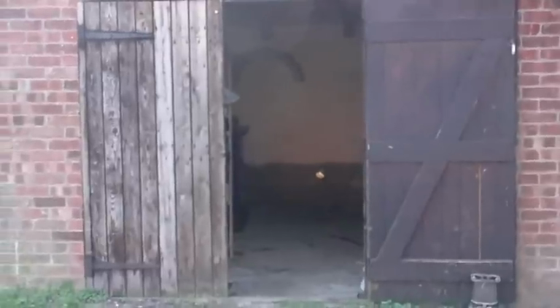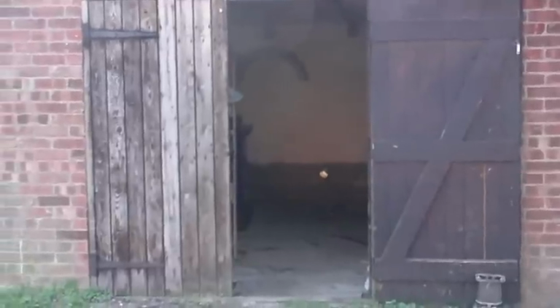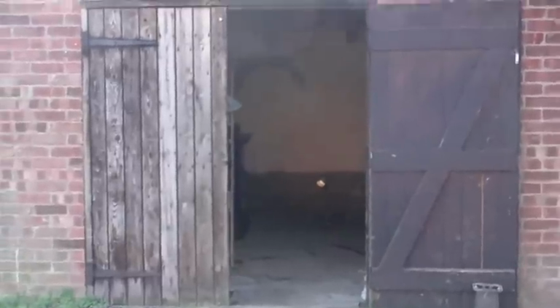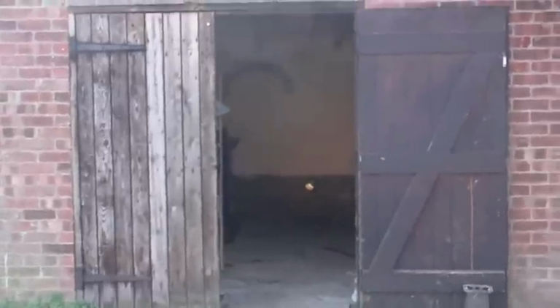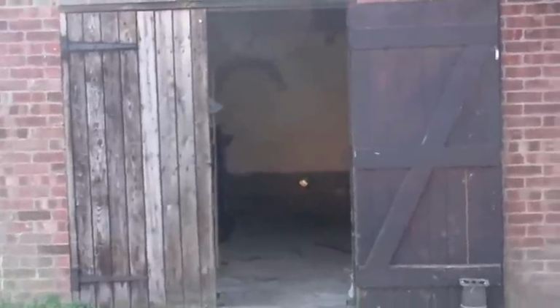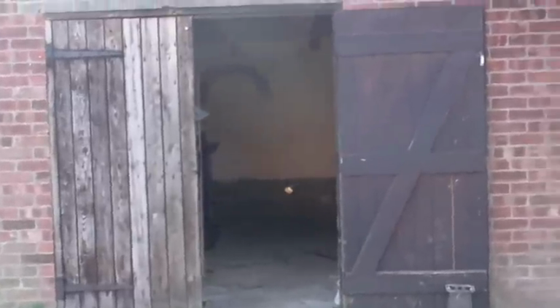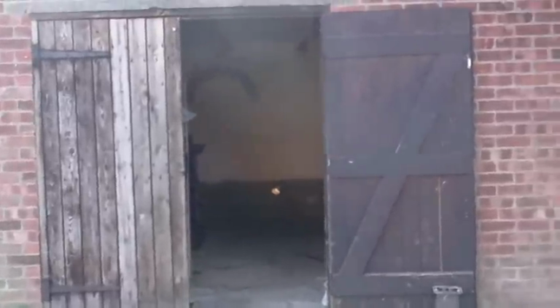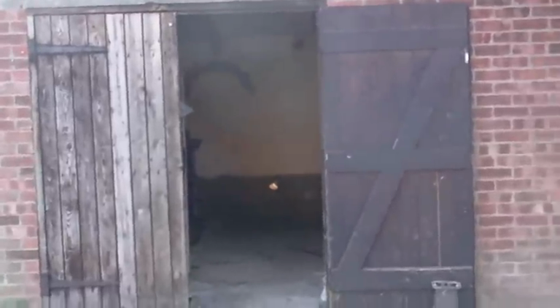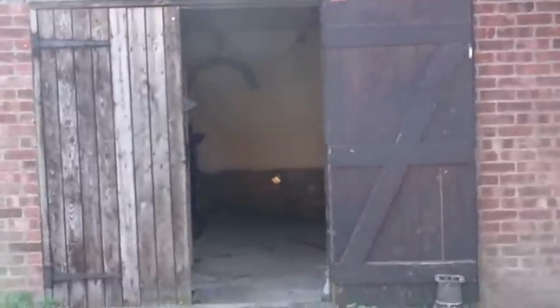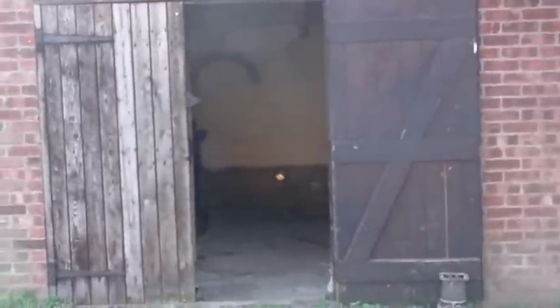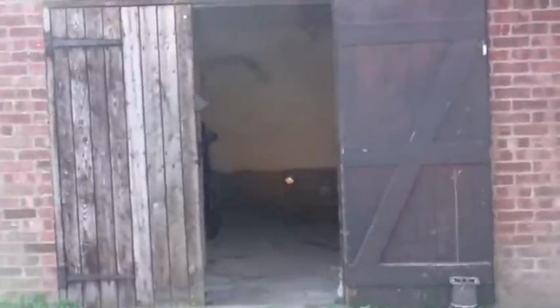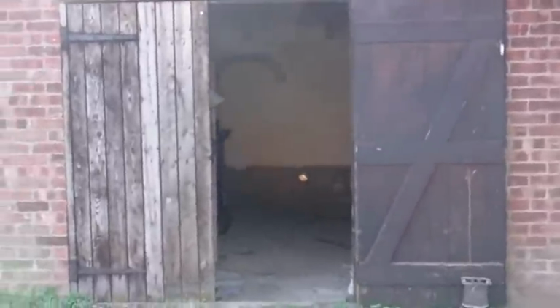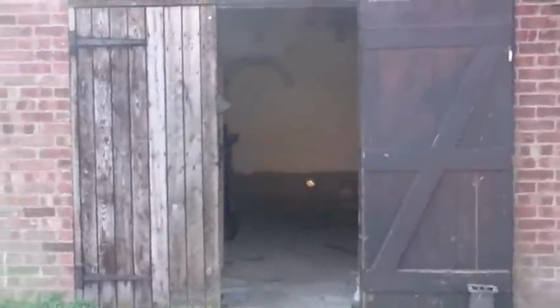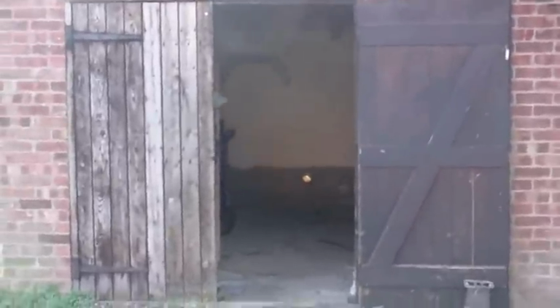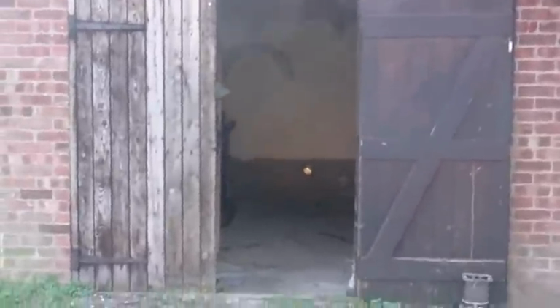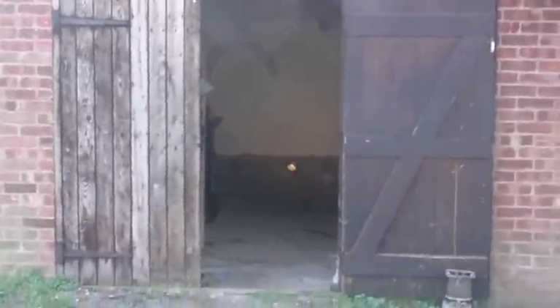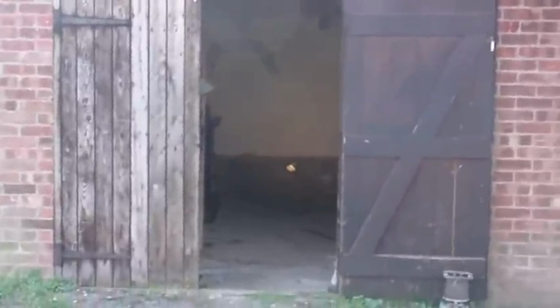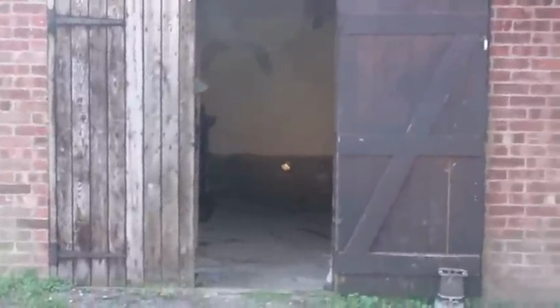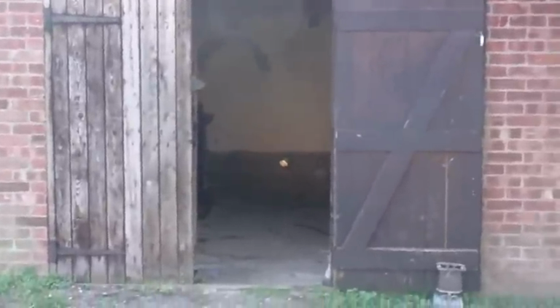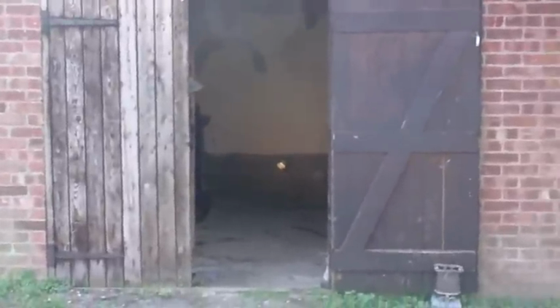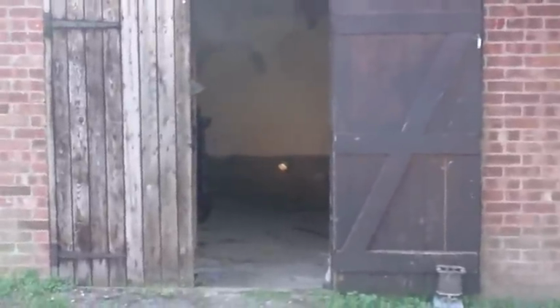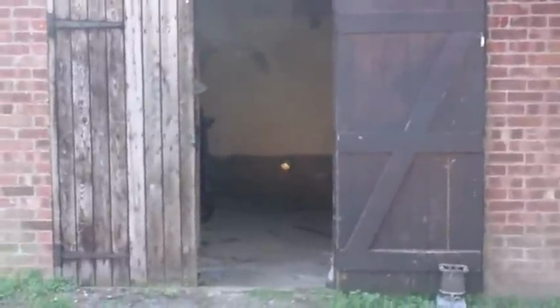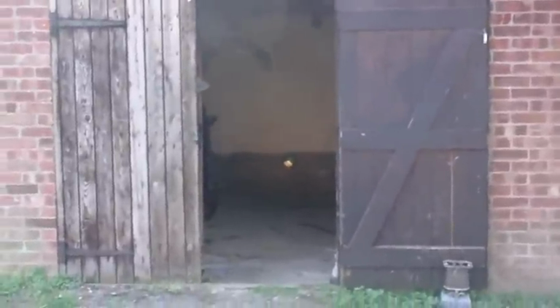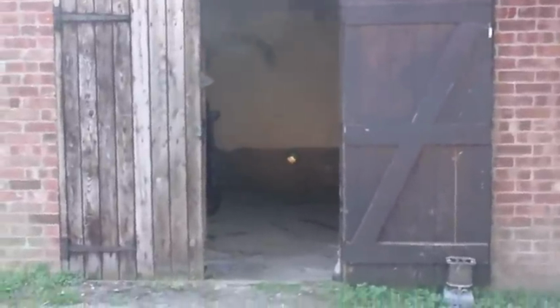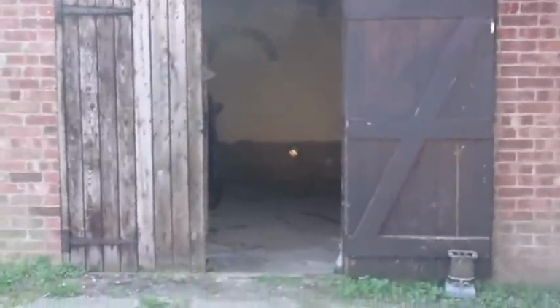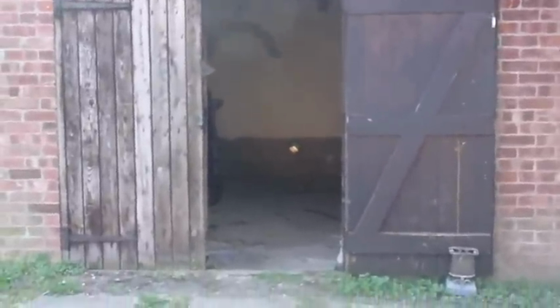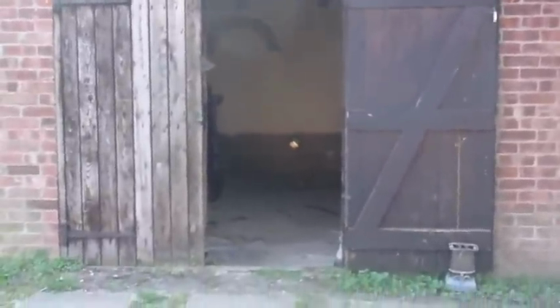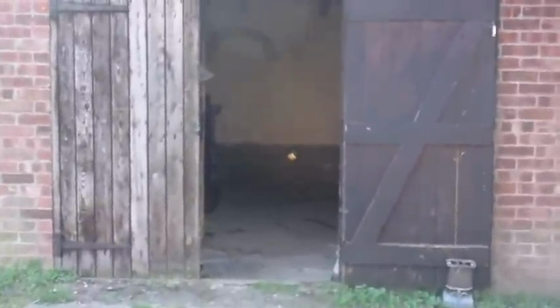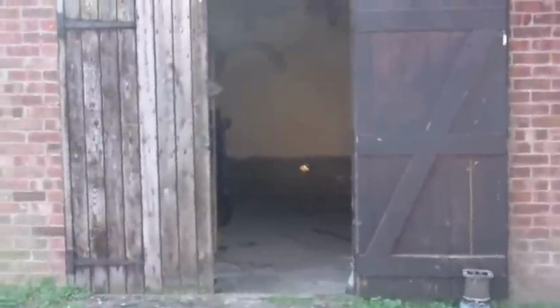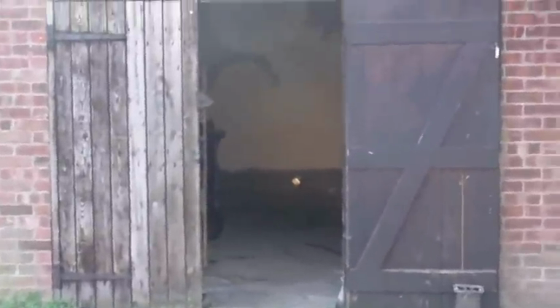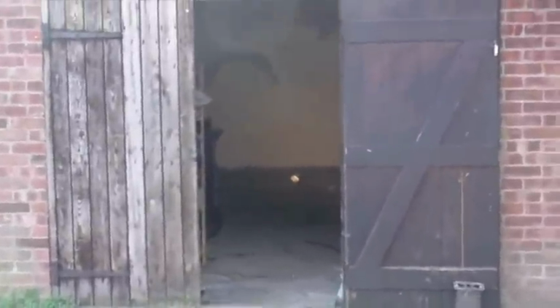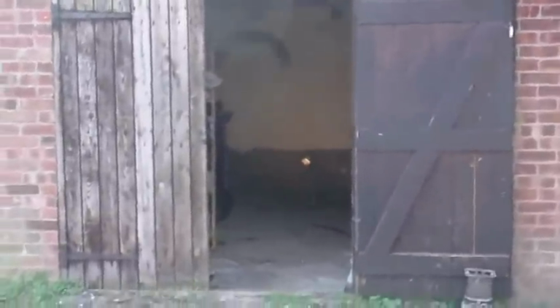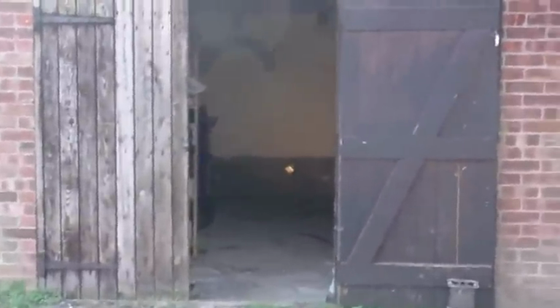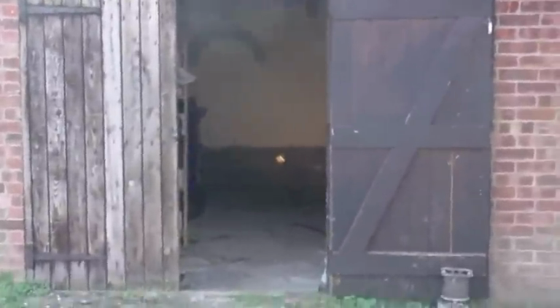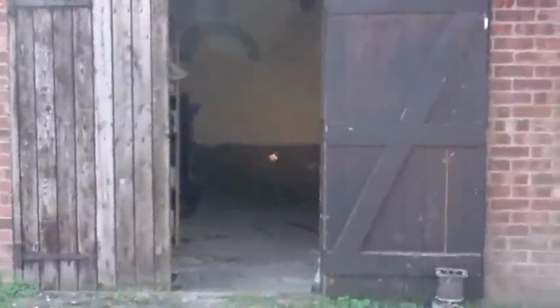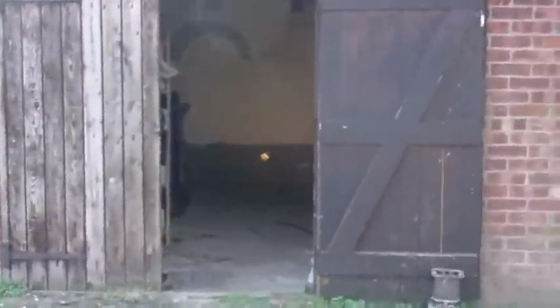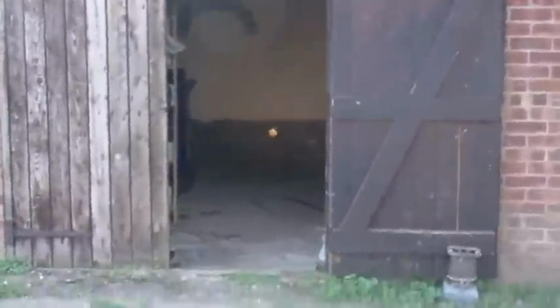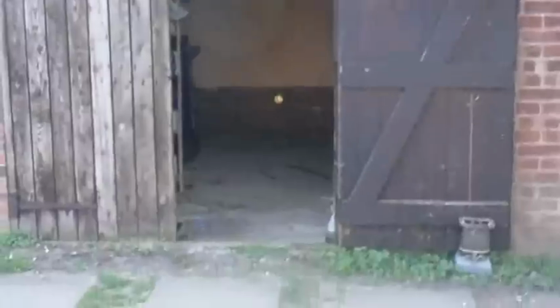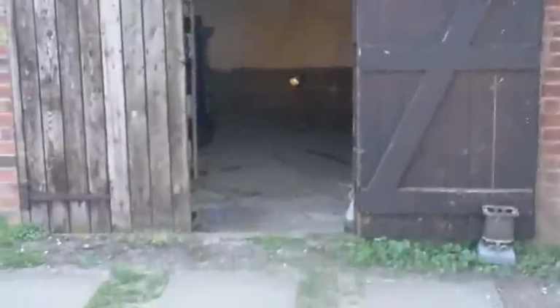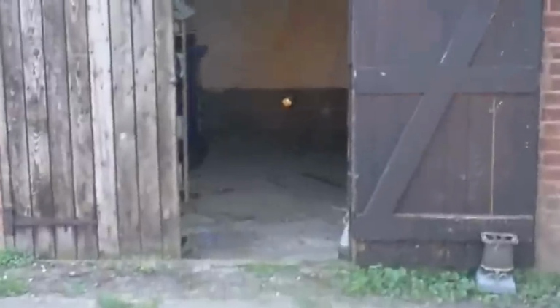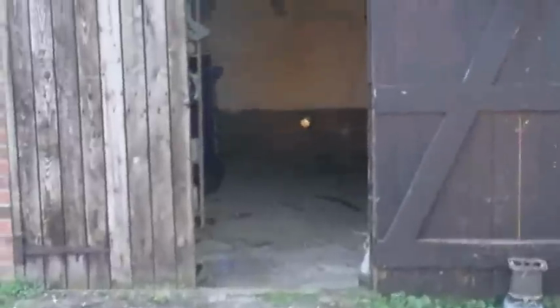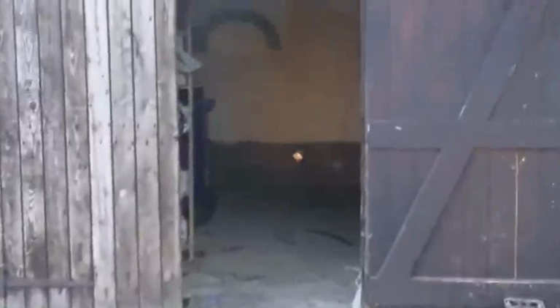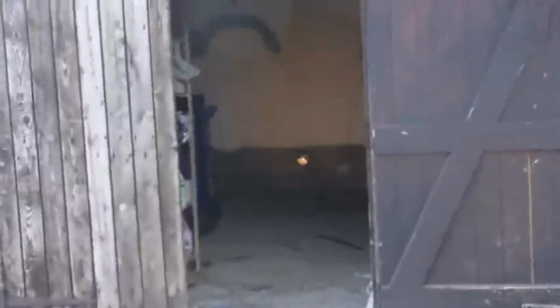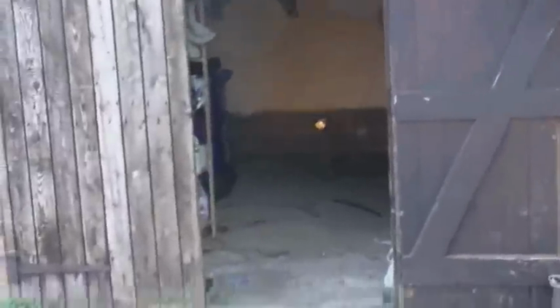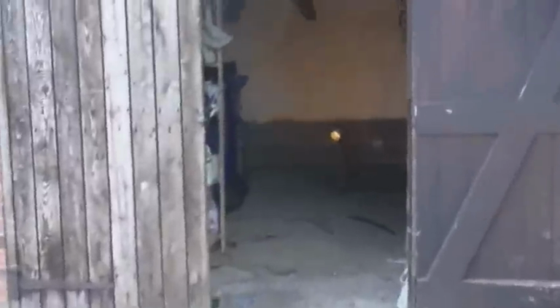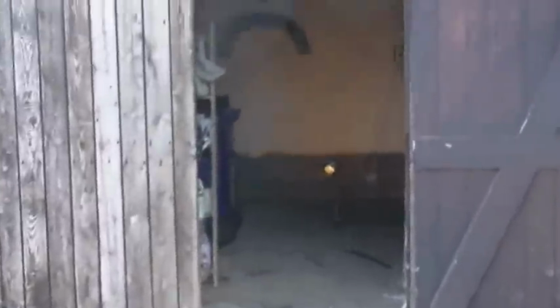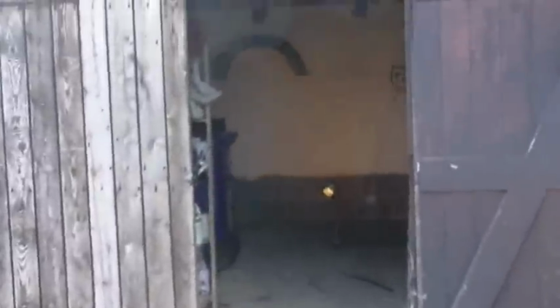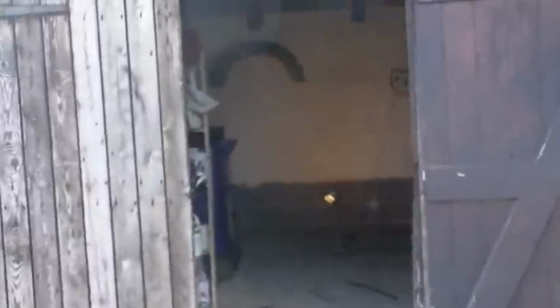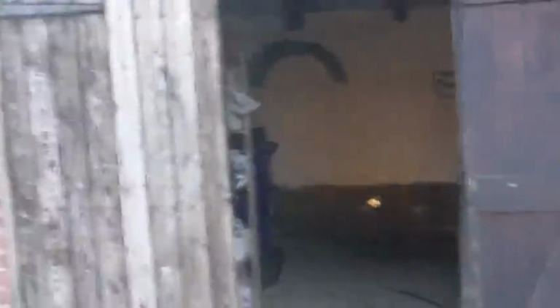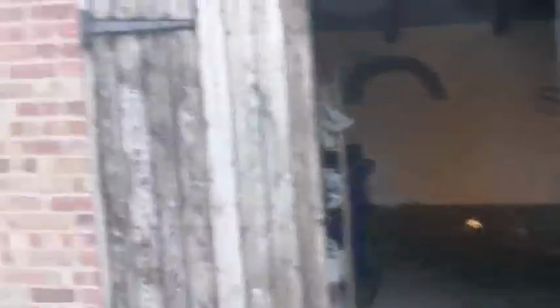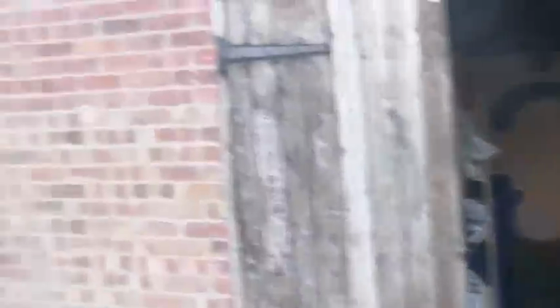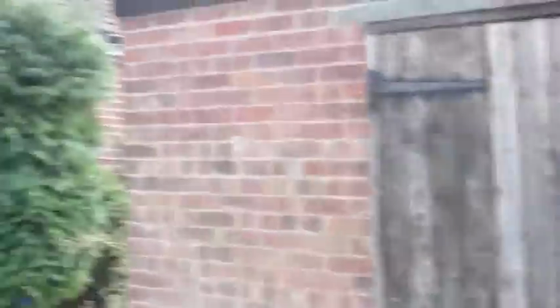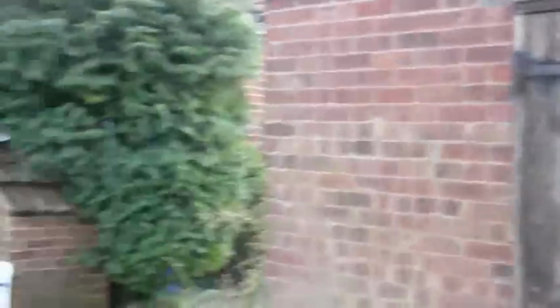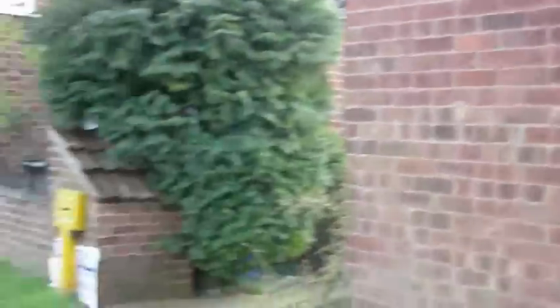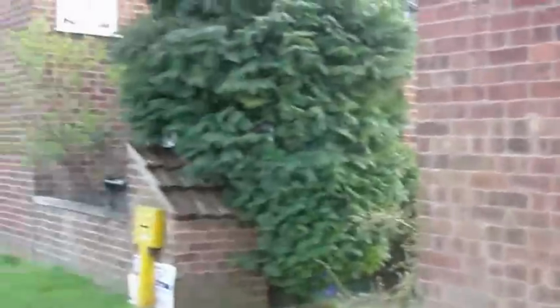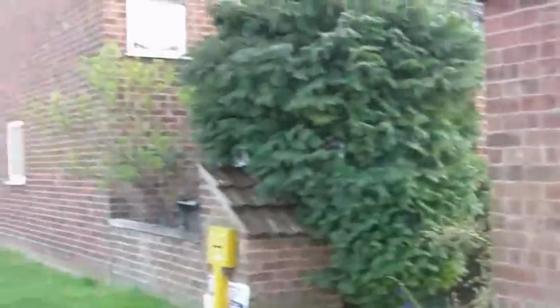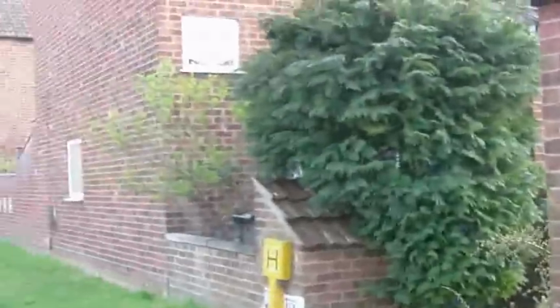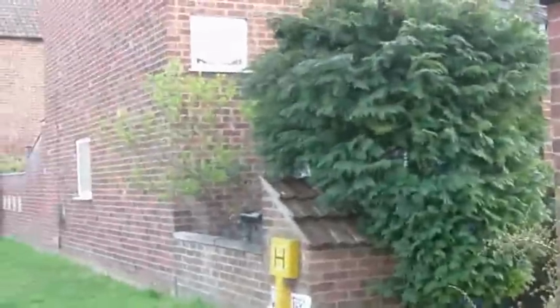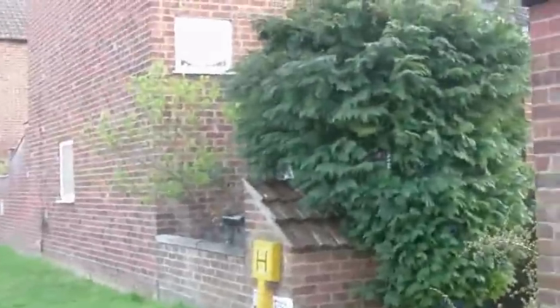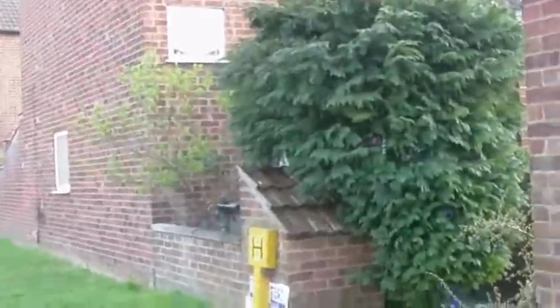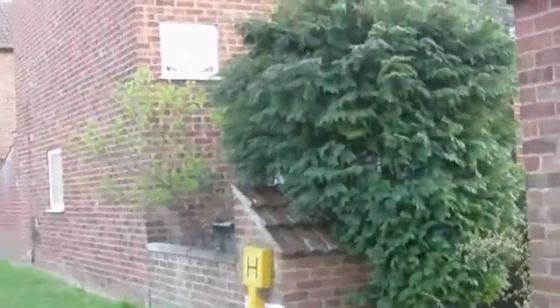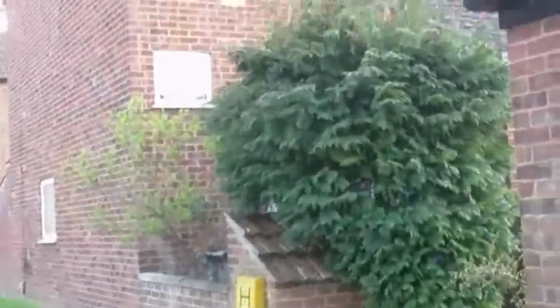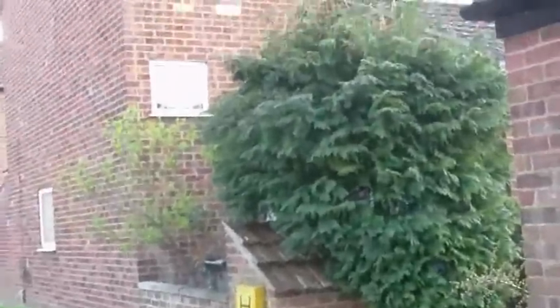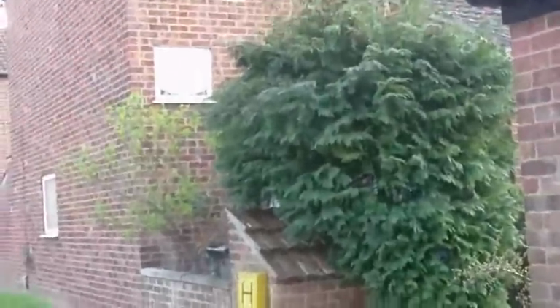Let's go on a tour of our shed, or at least this is what we call it outside my house.